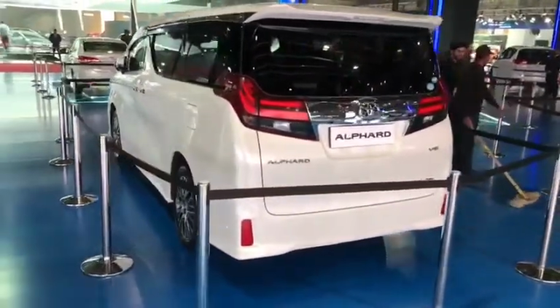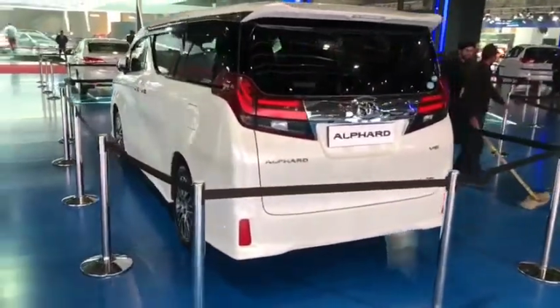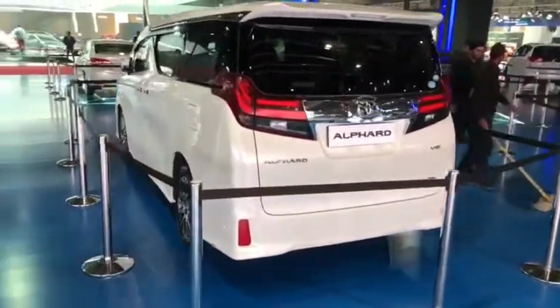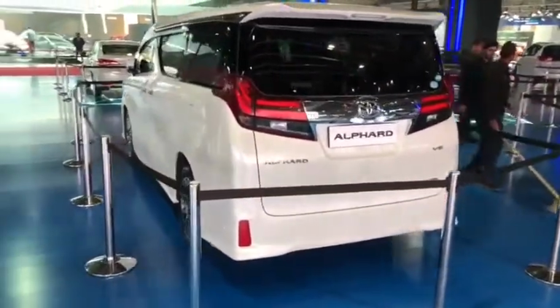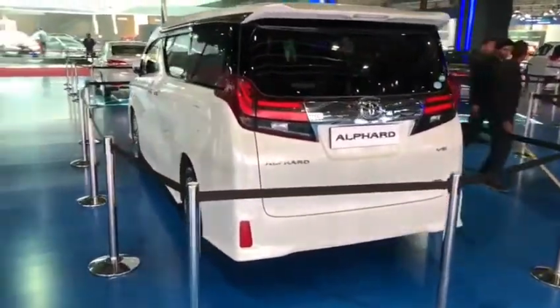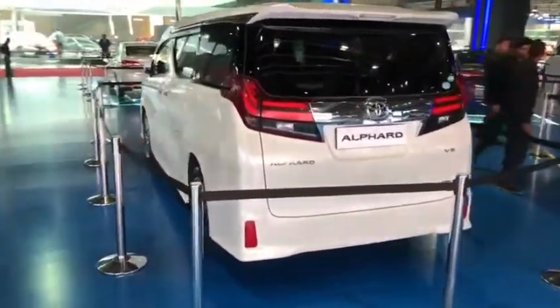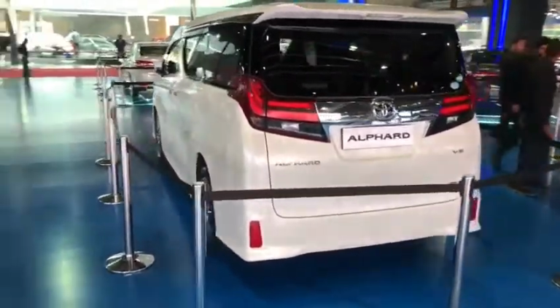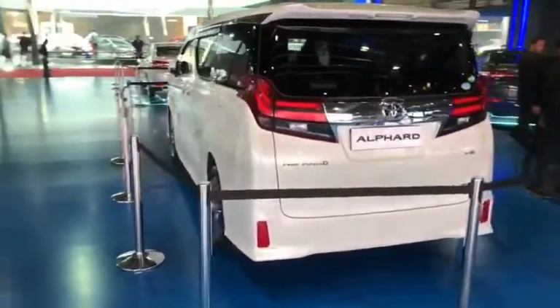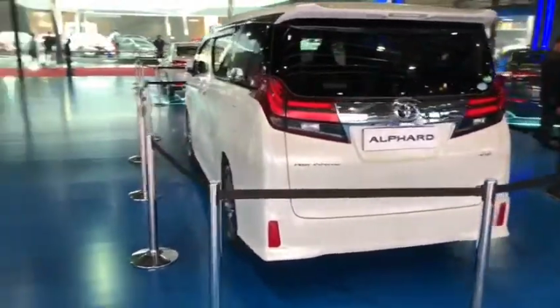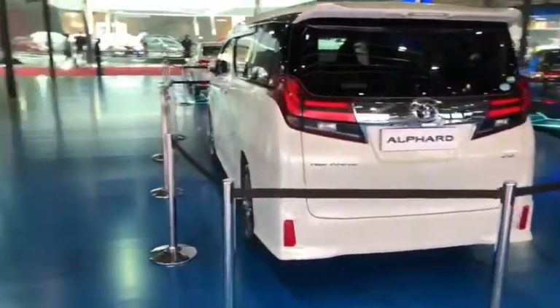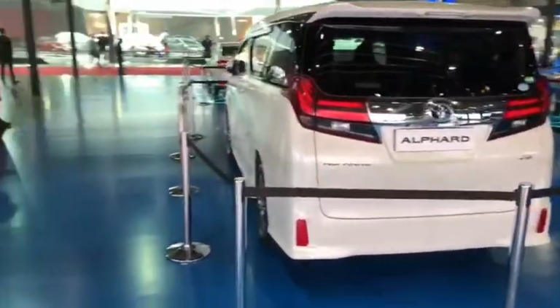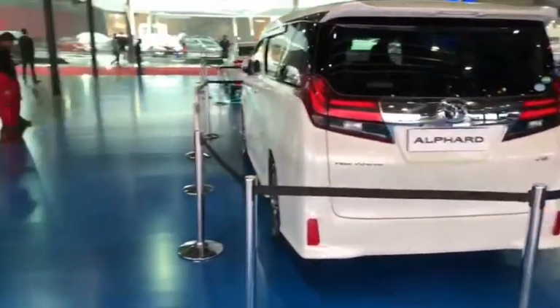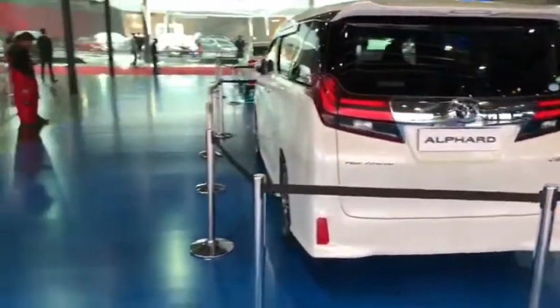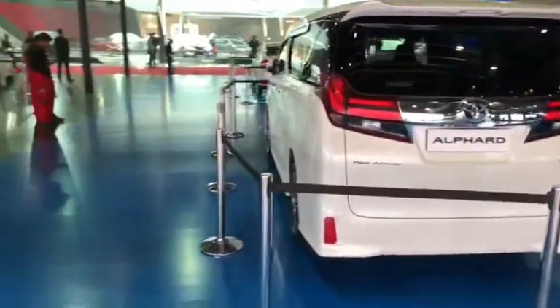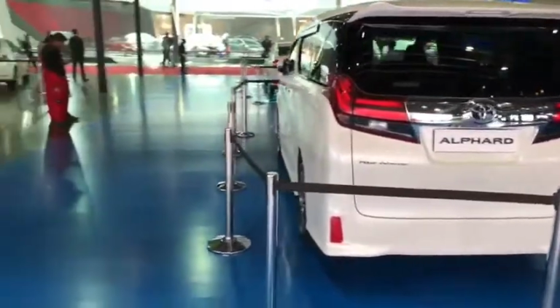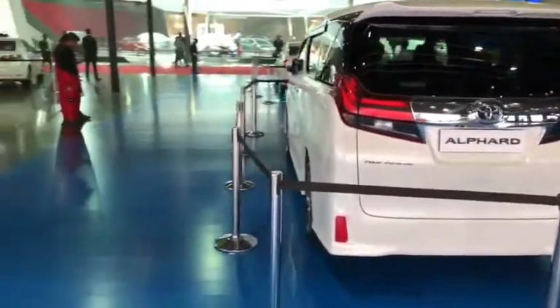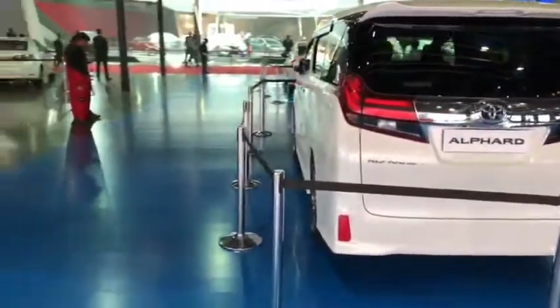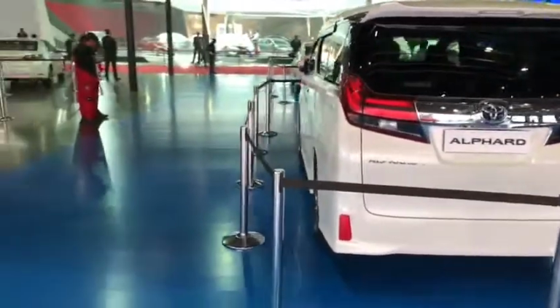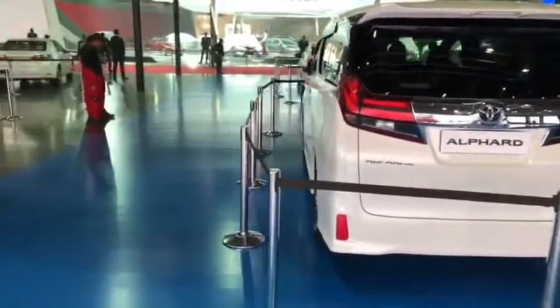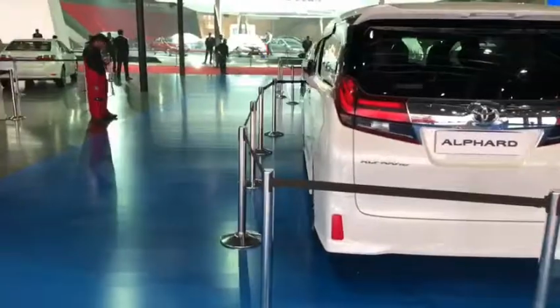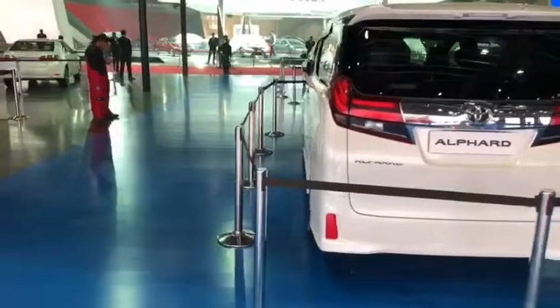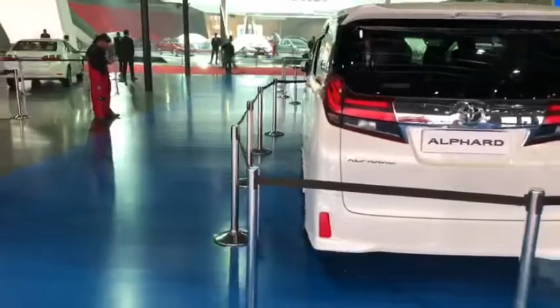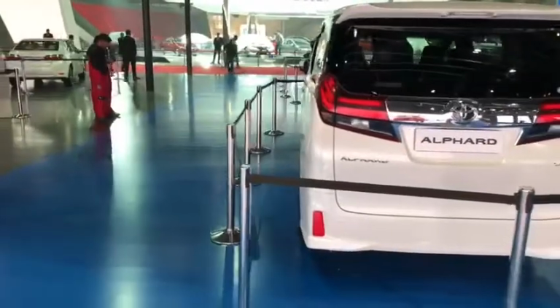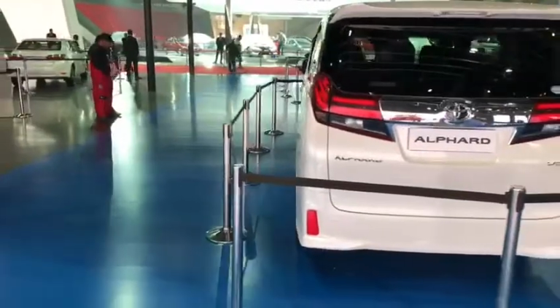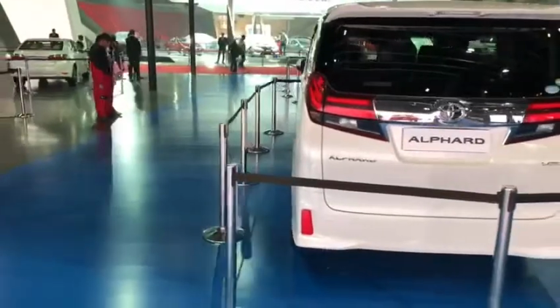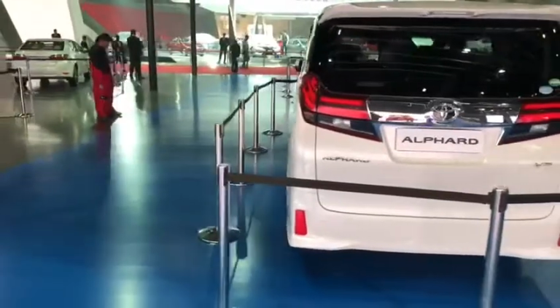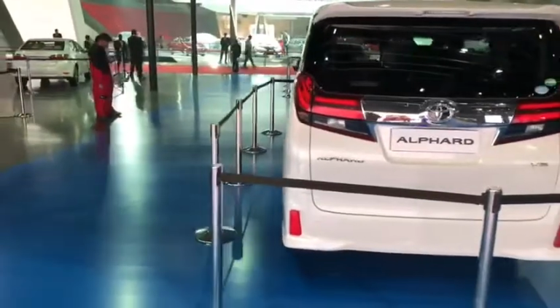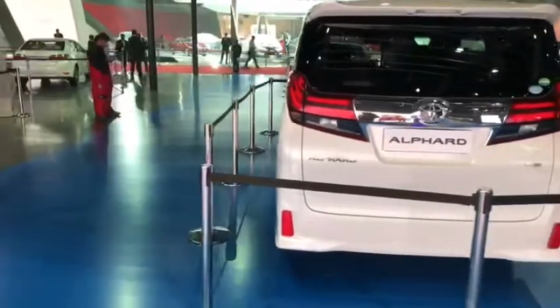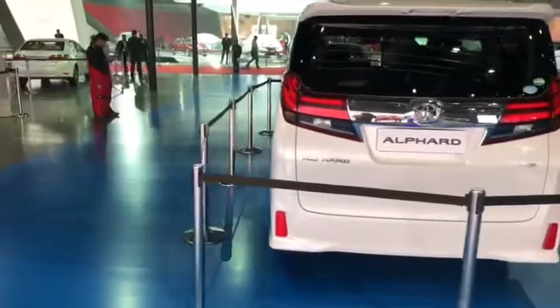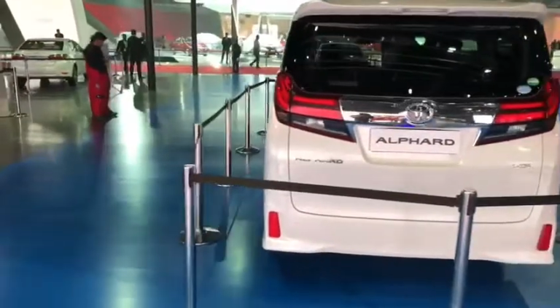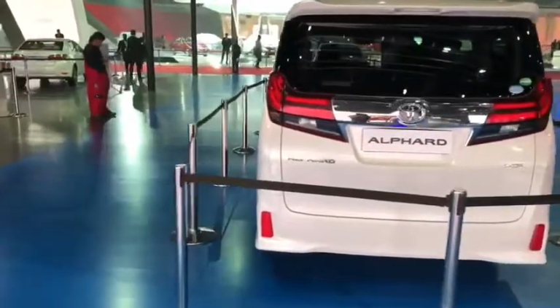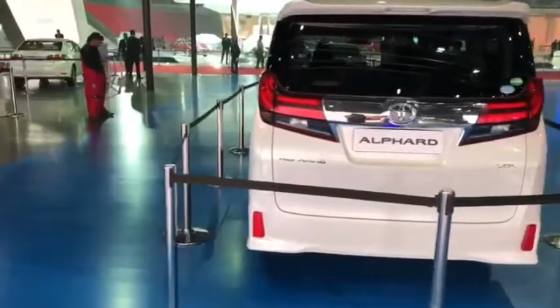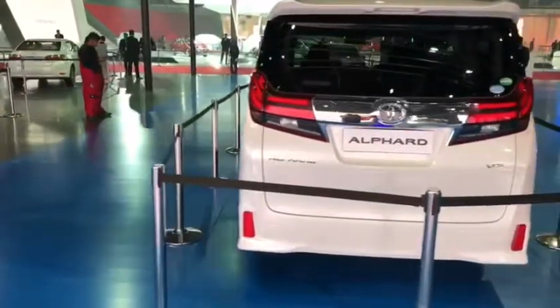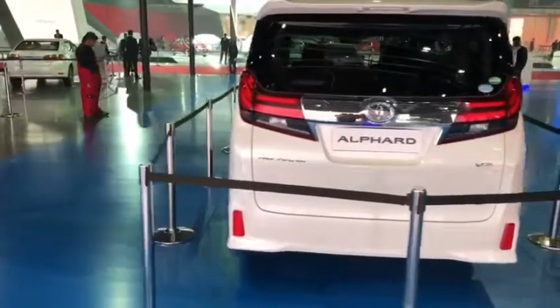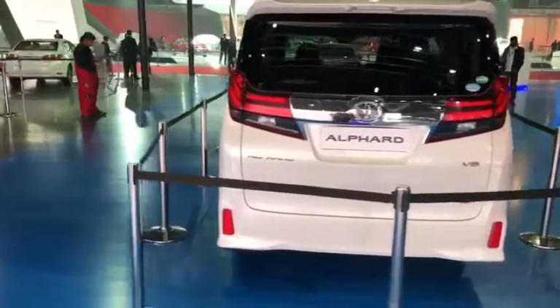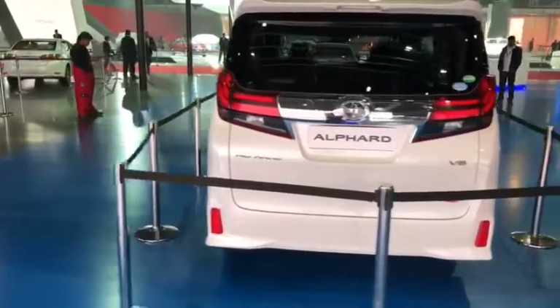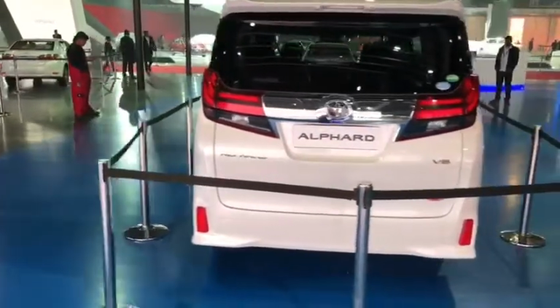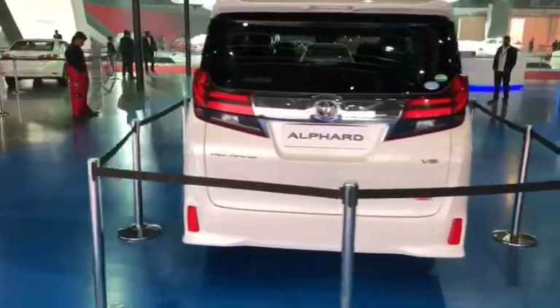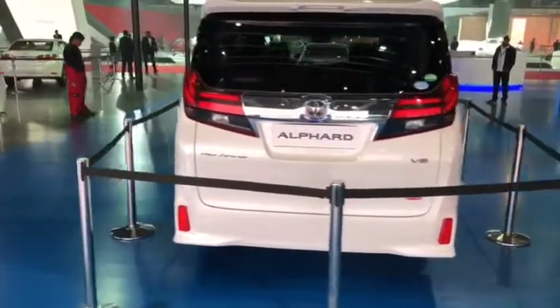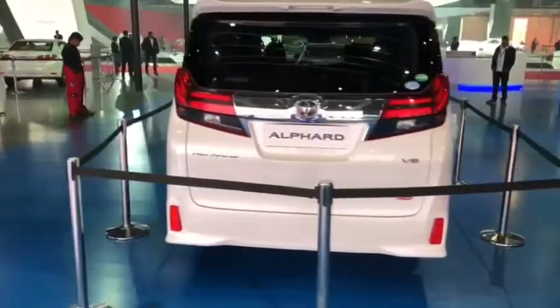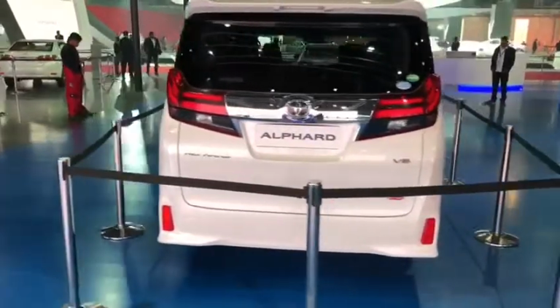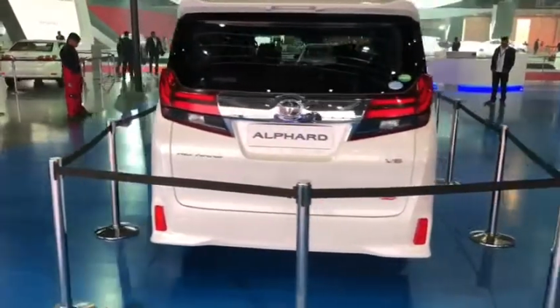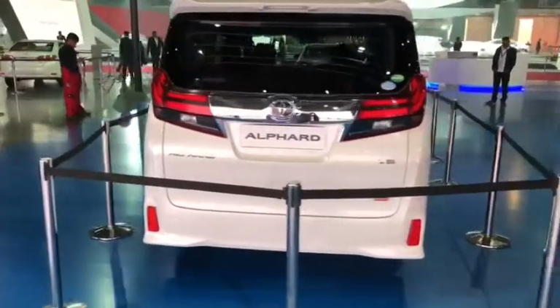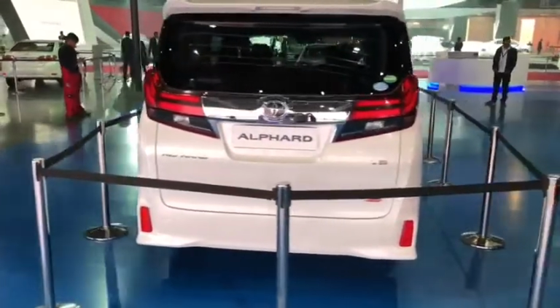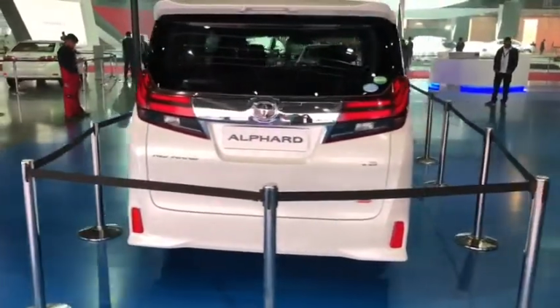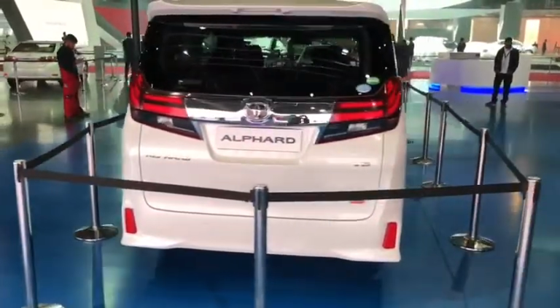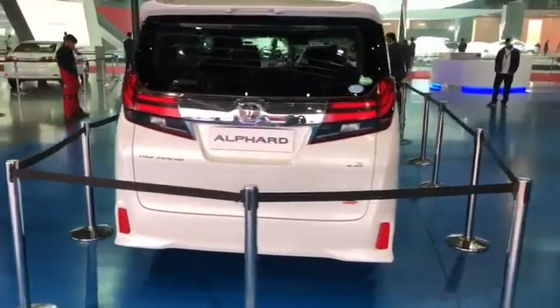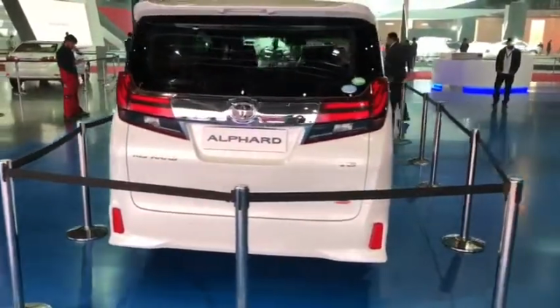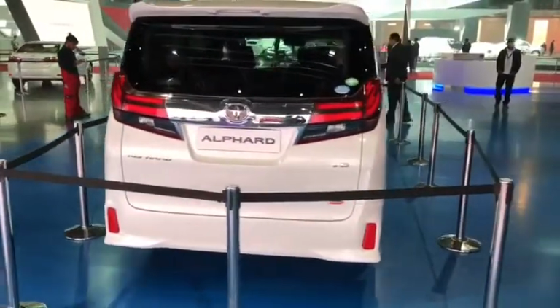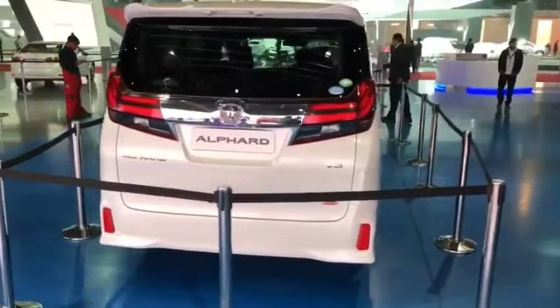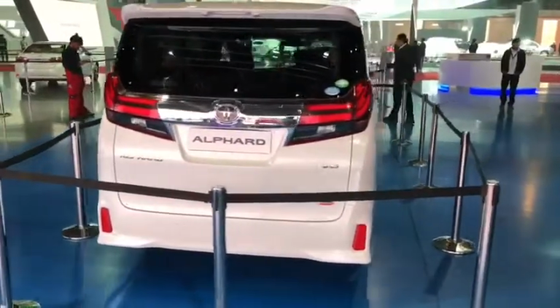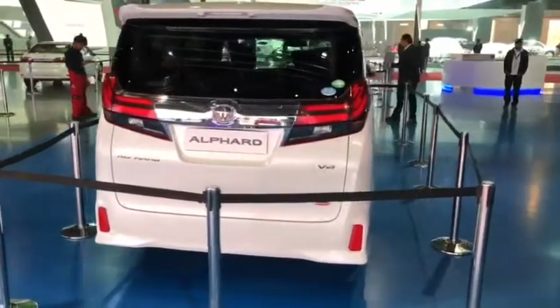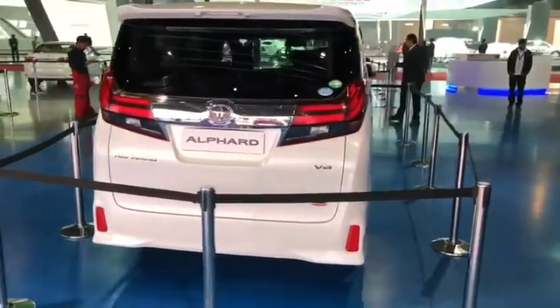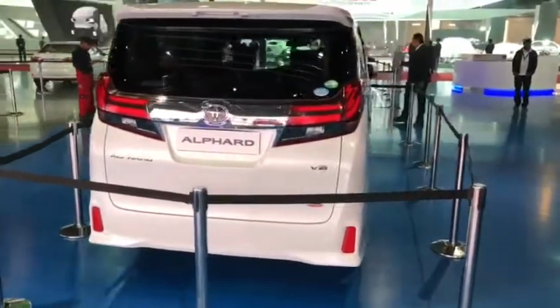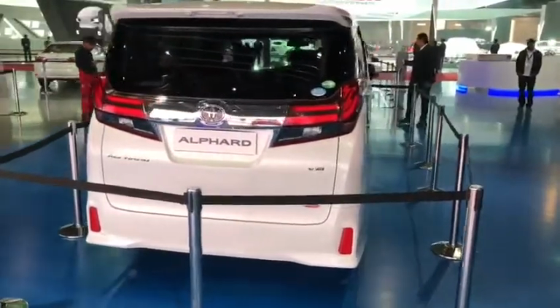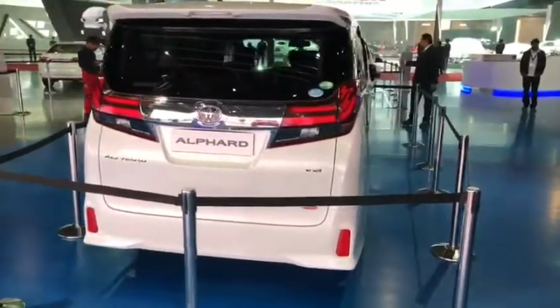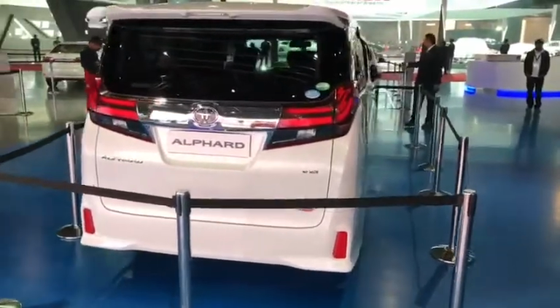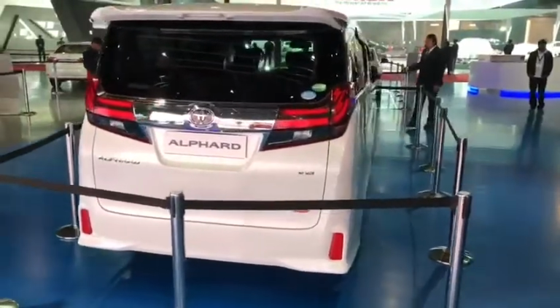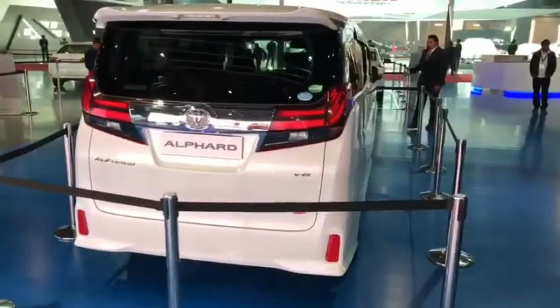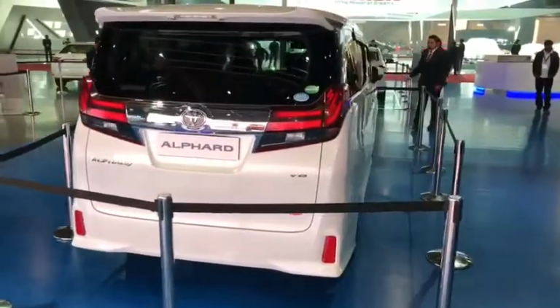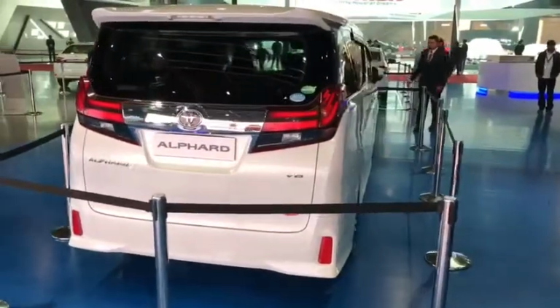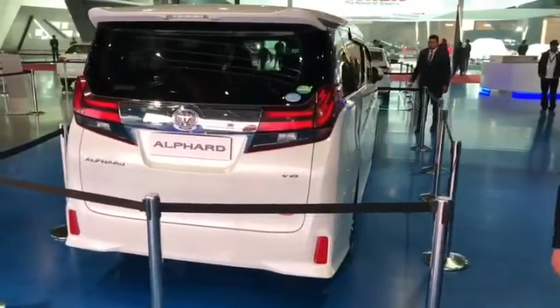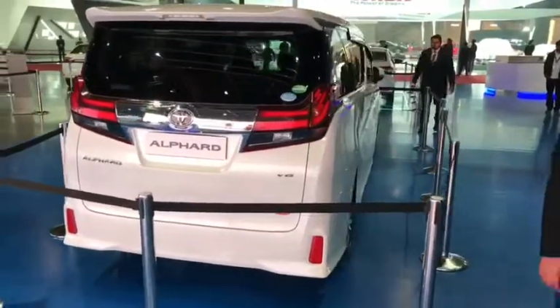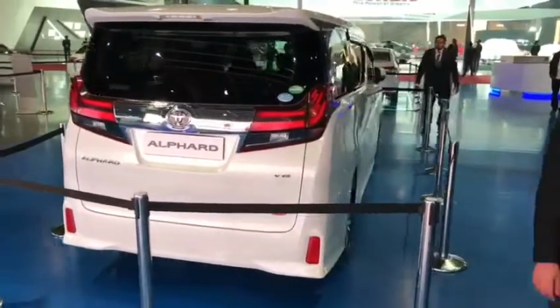Powered by a 3.0-litre V6 petrol engine, it comes mated to an automatic gearbox.